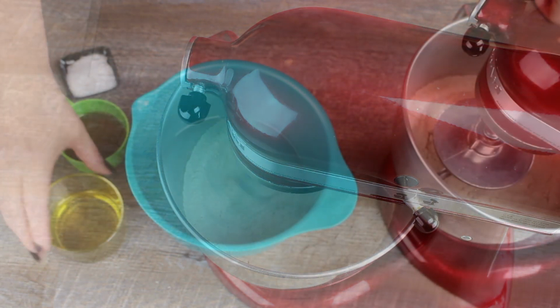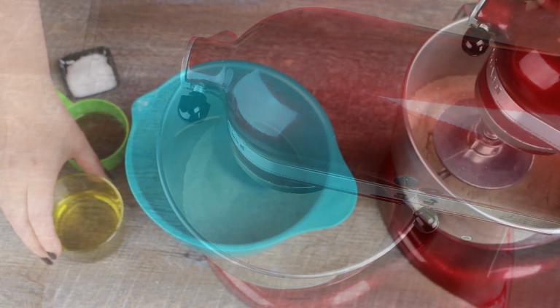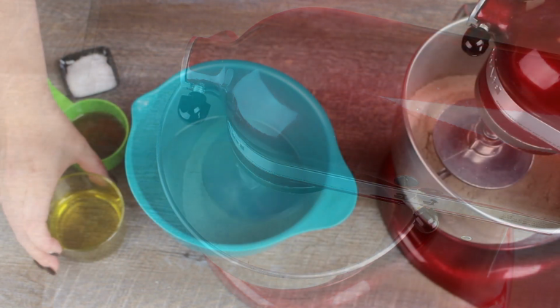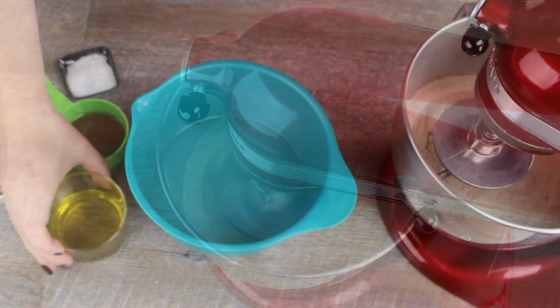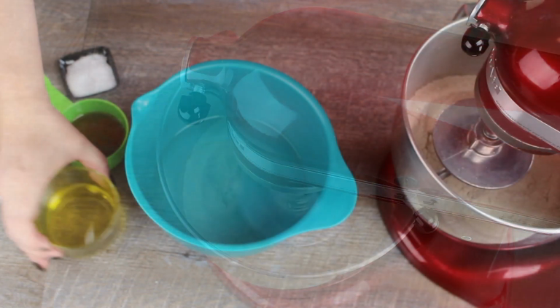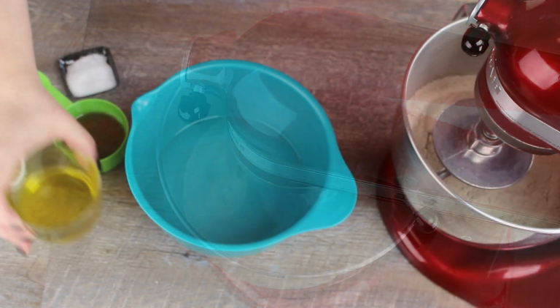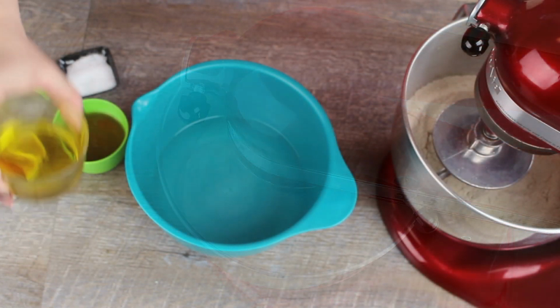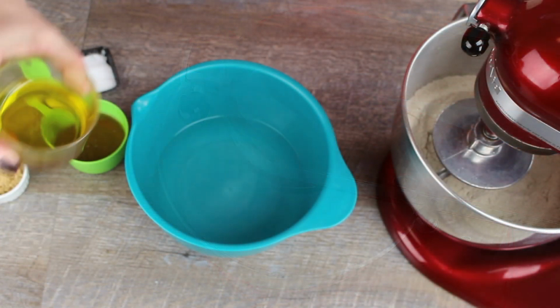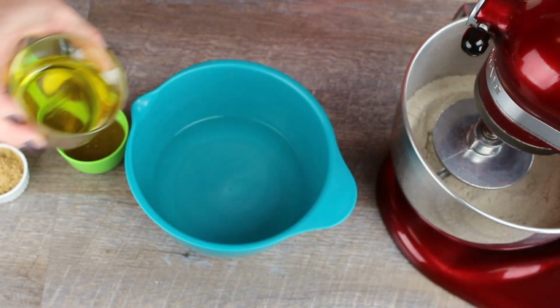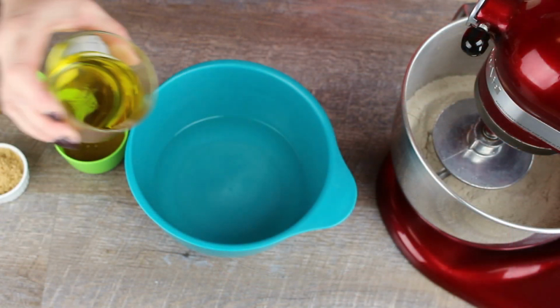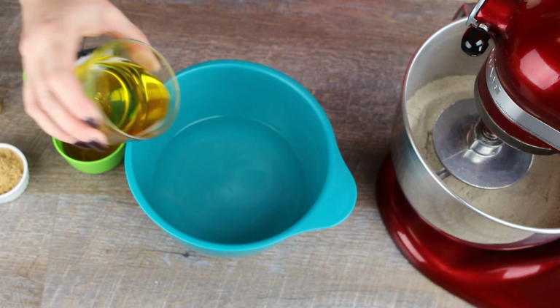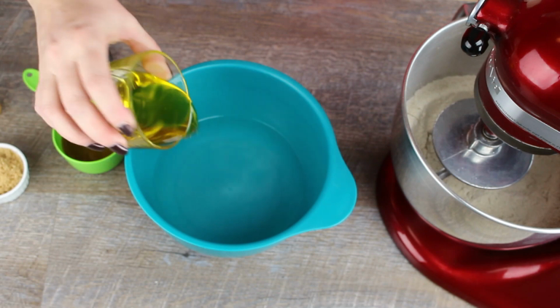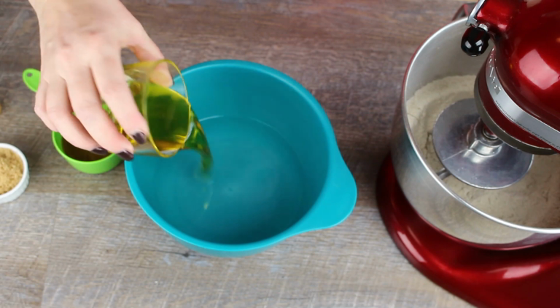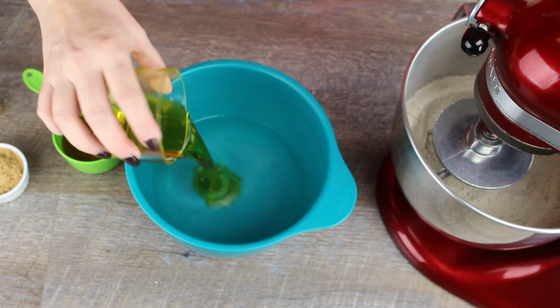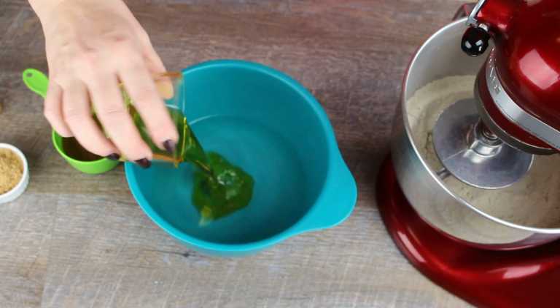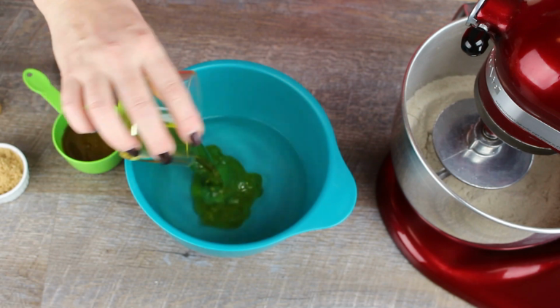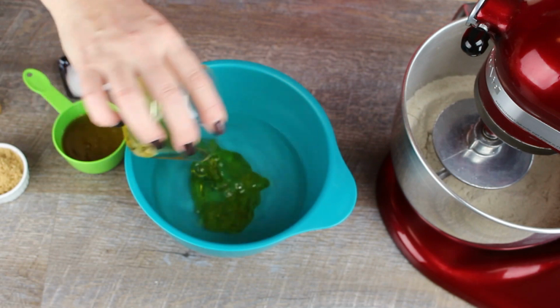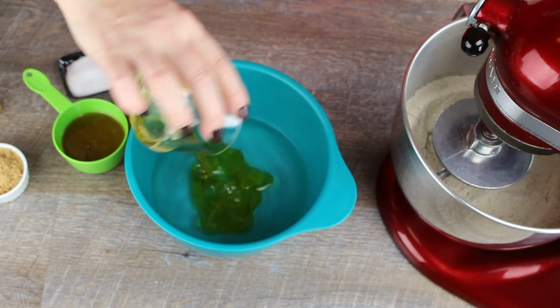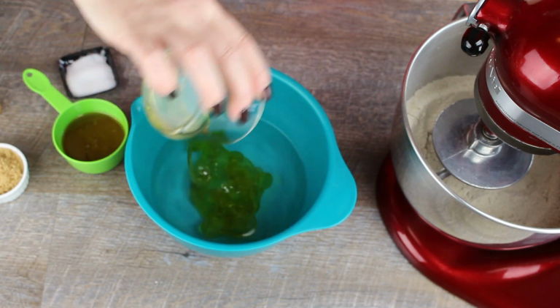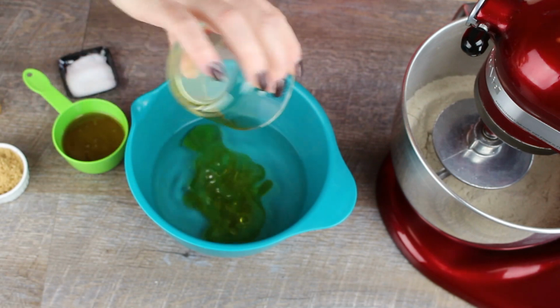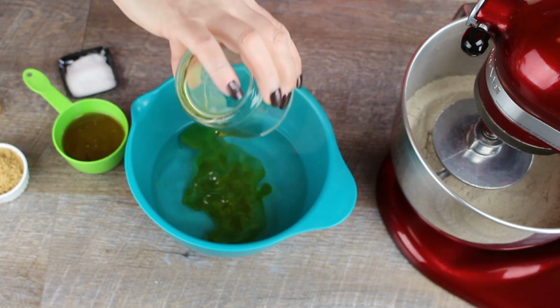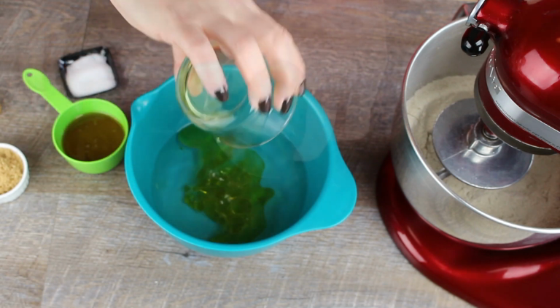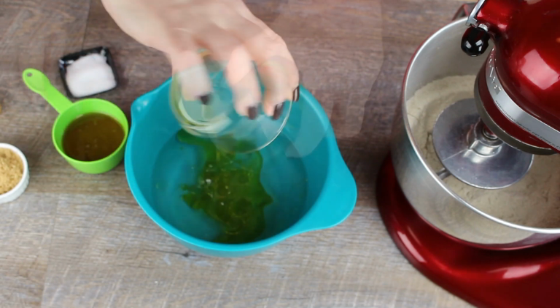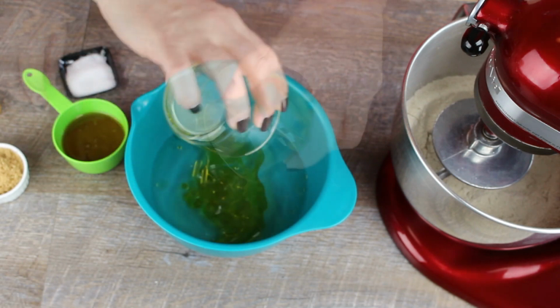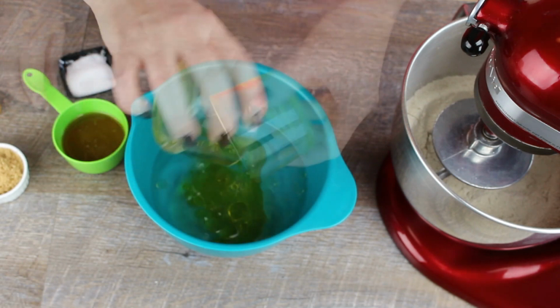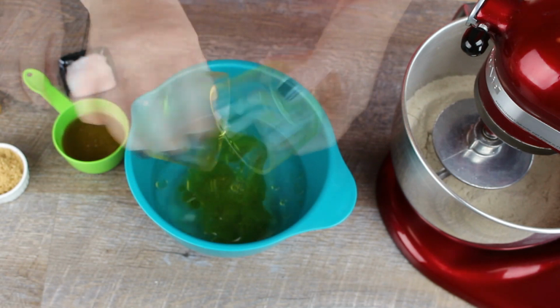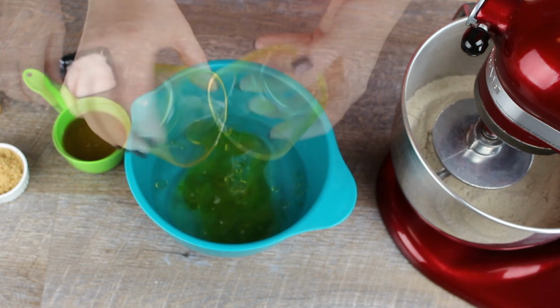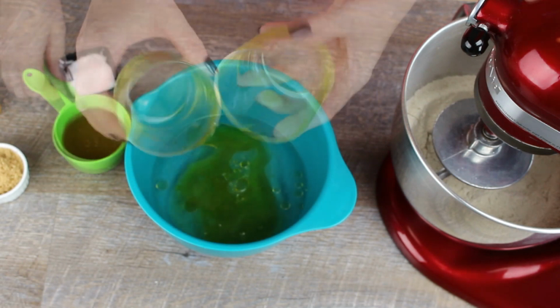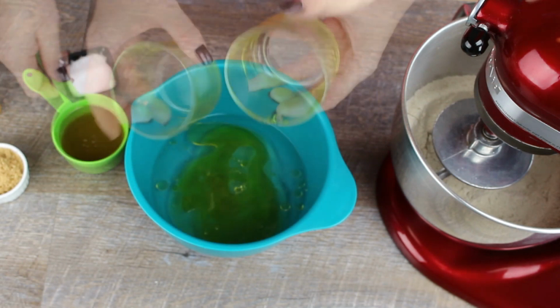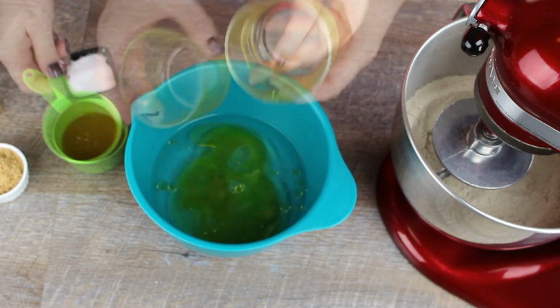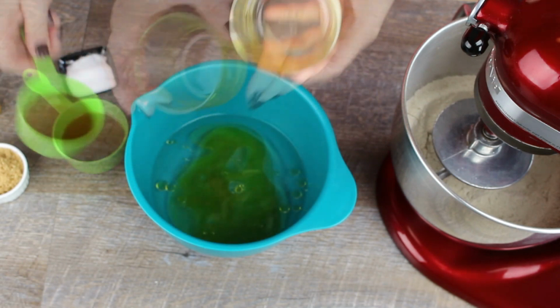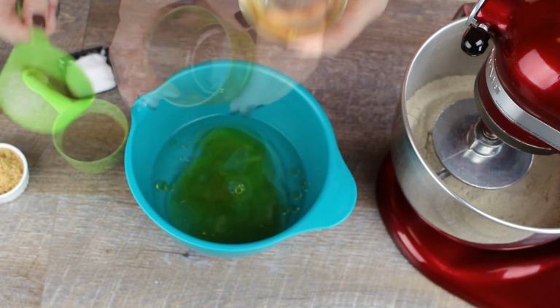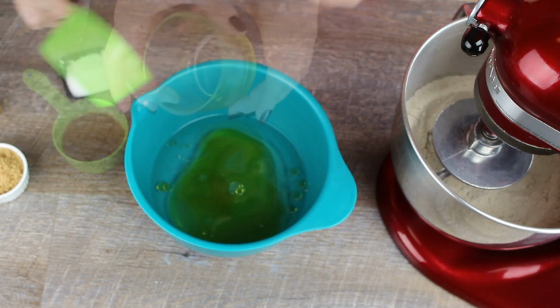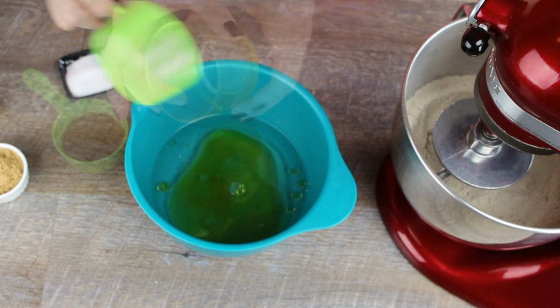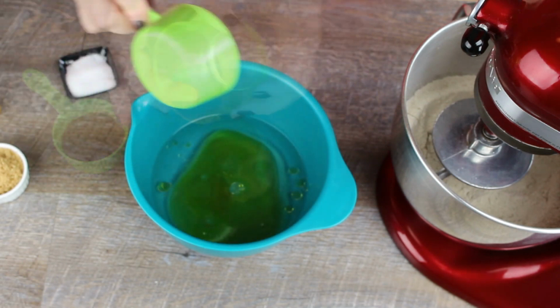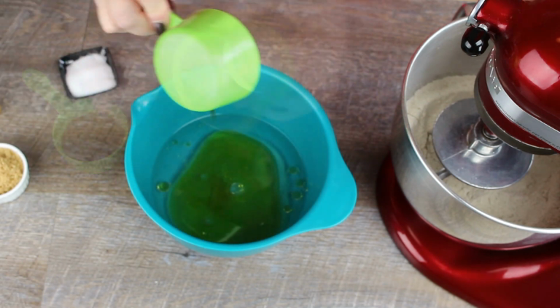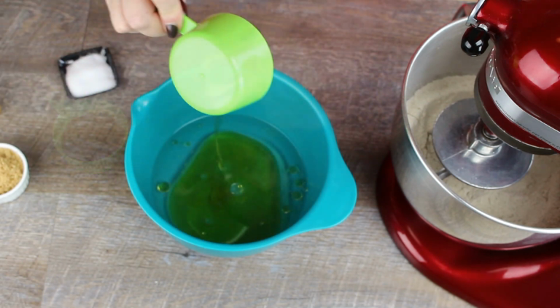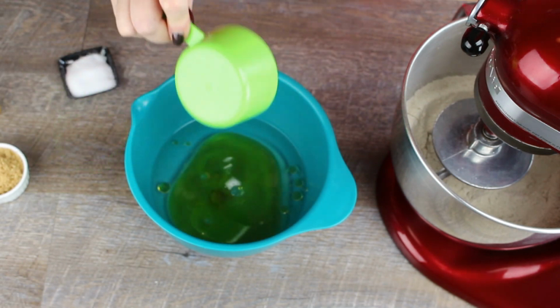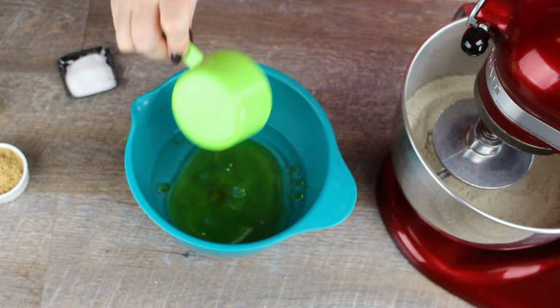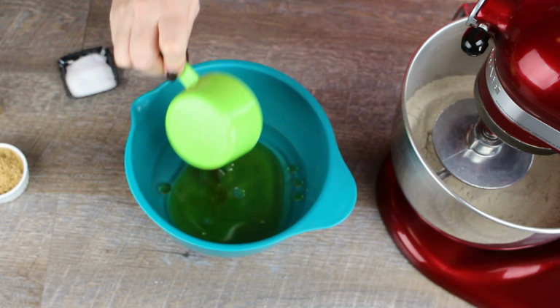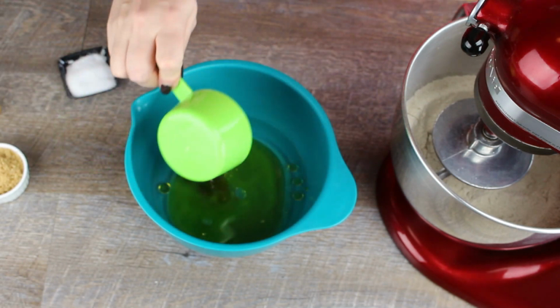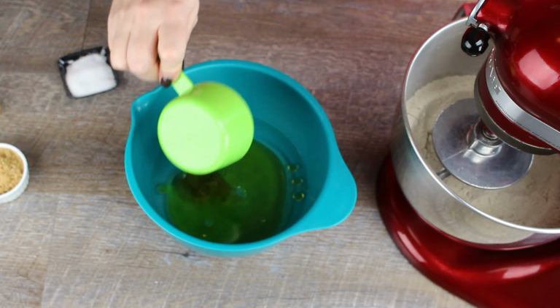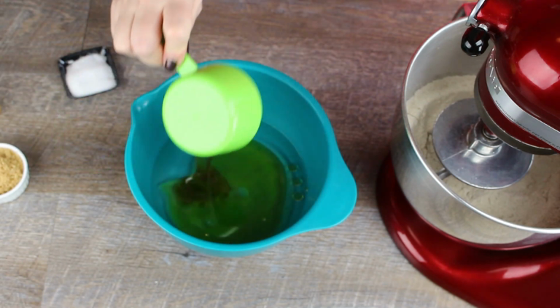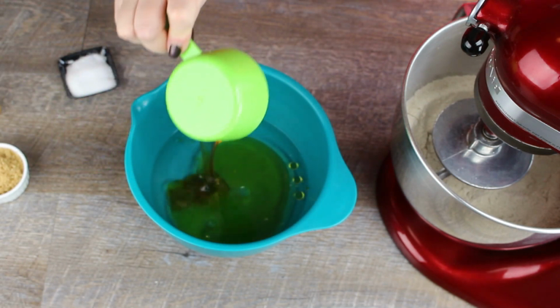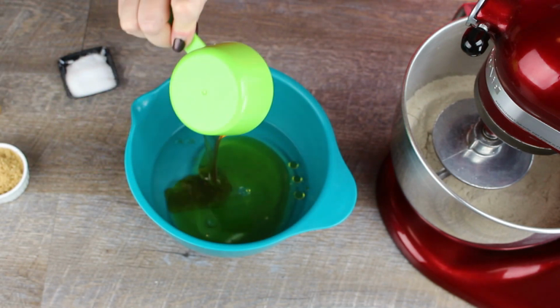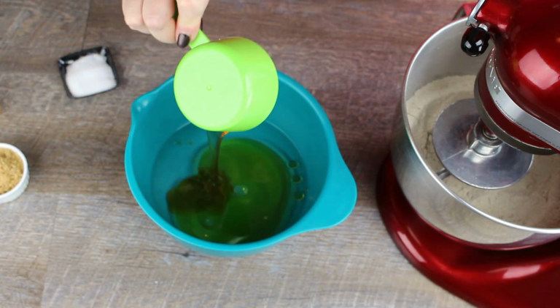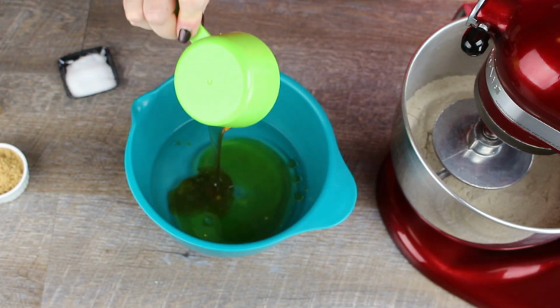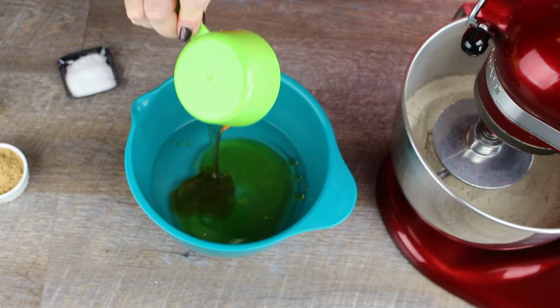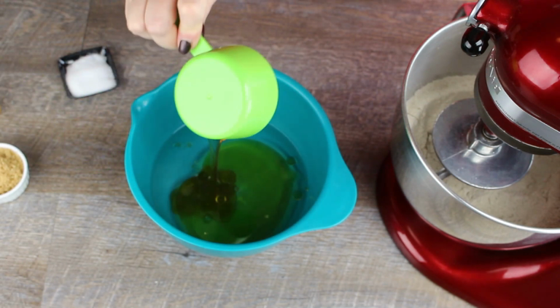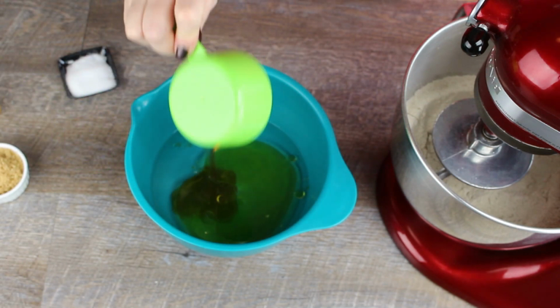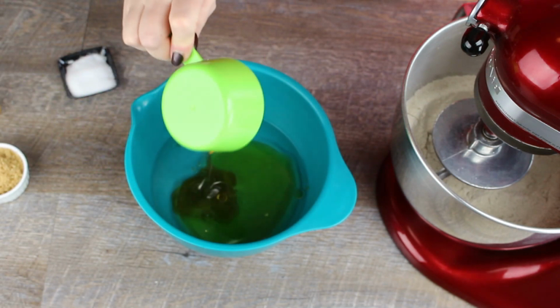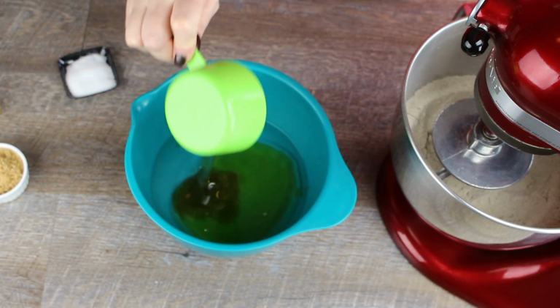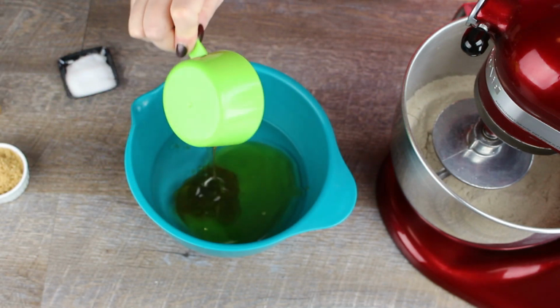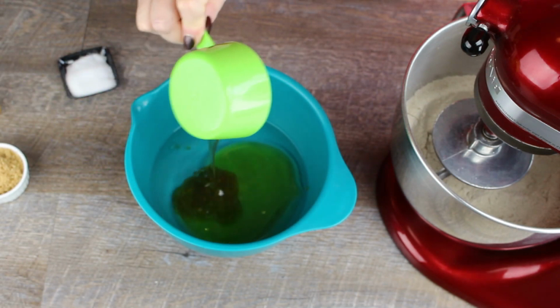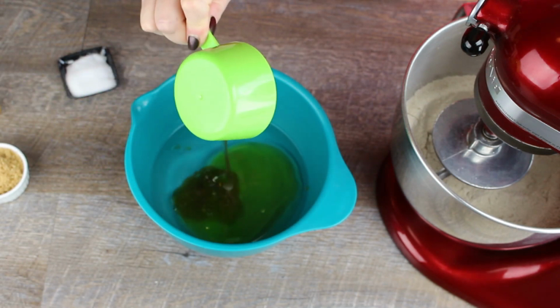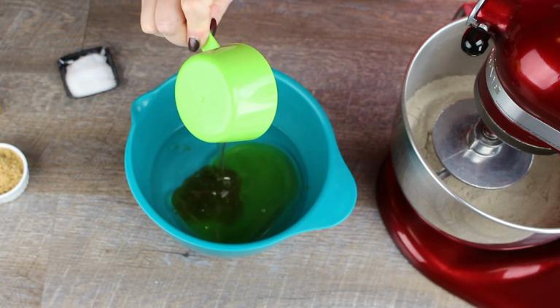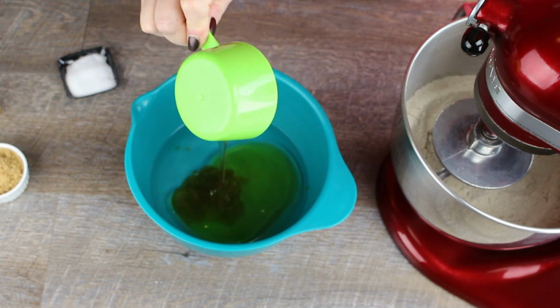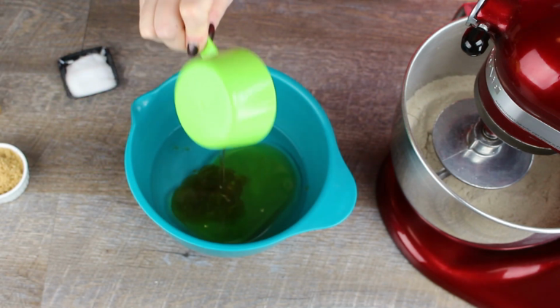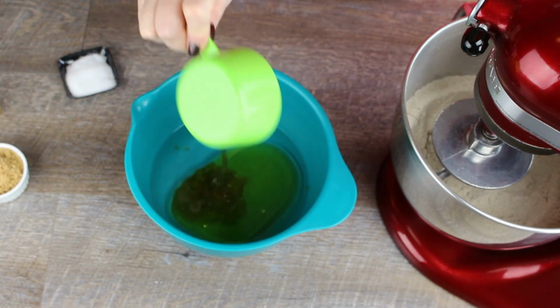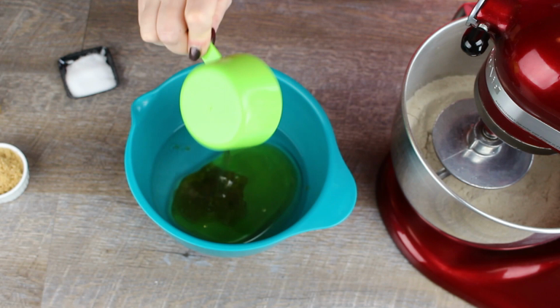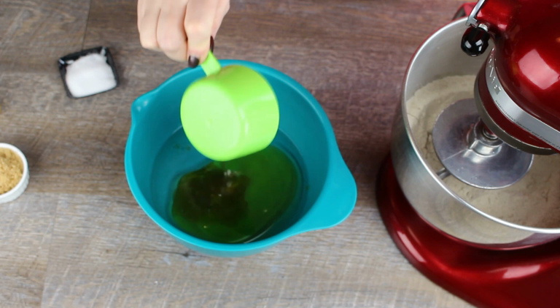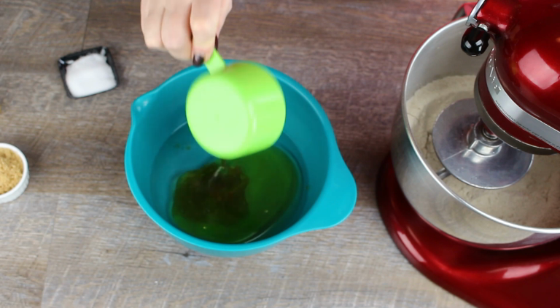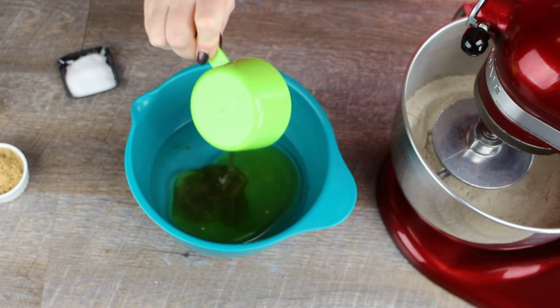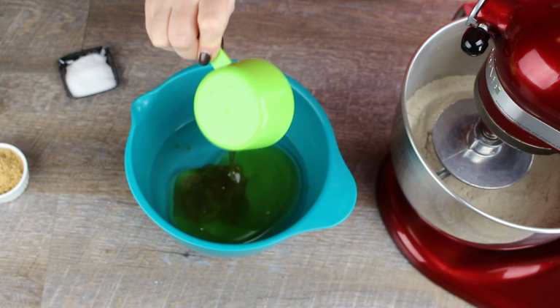Mix the warm water, oil, honey, brown sugar, vinegar and salt in a bowl.